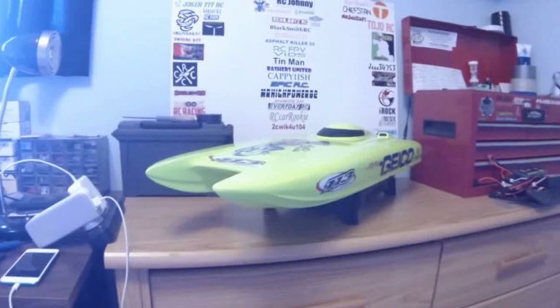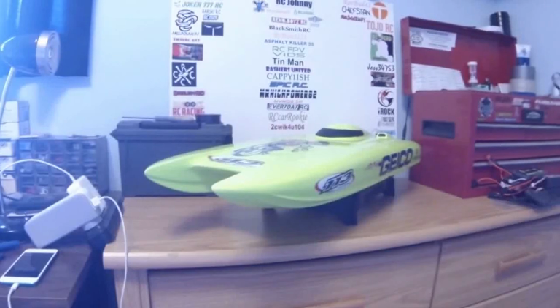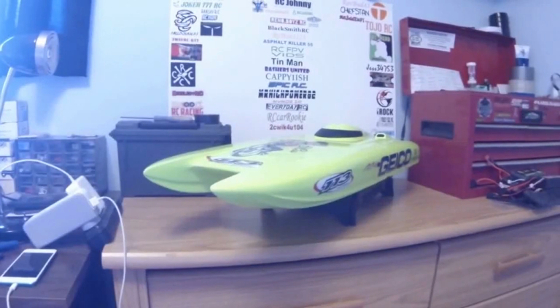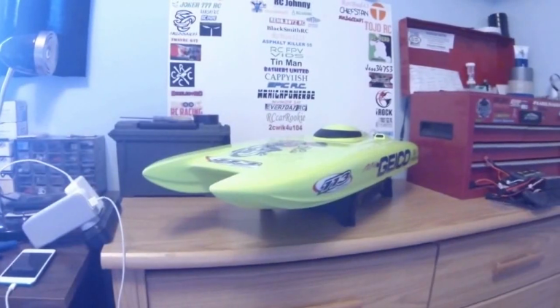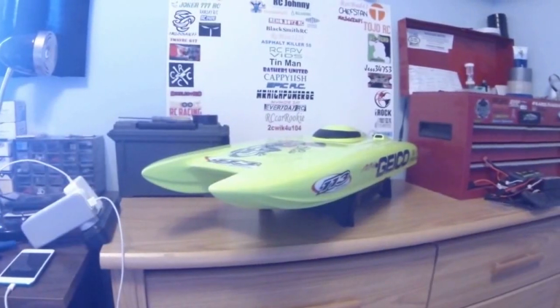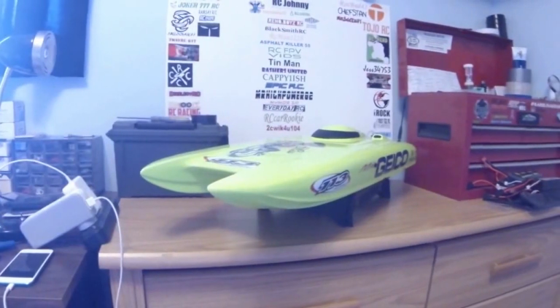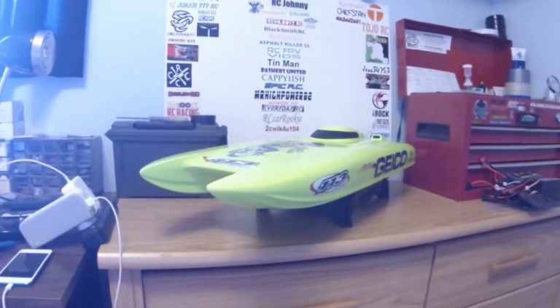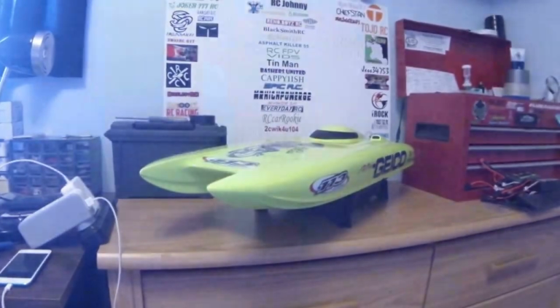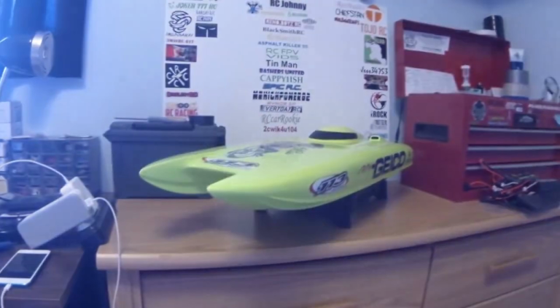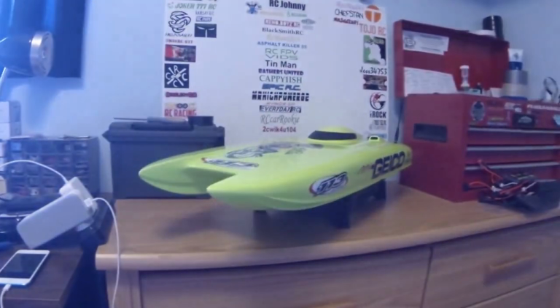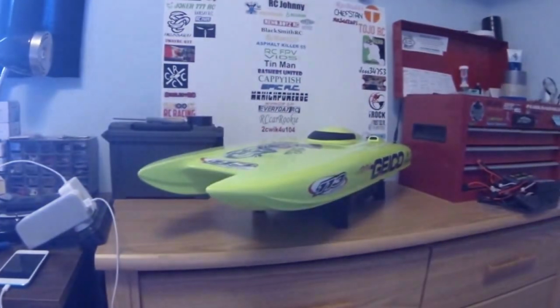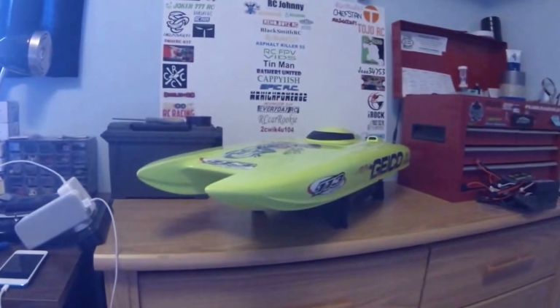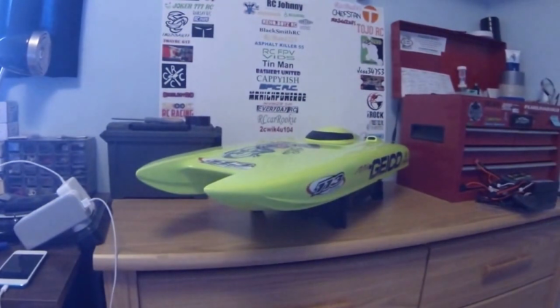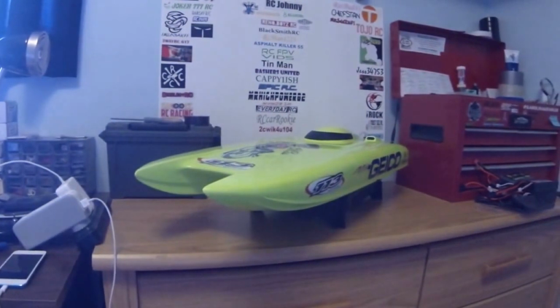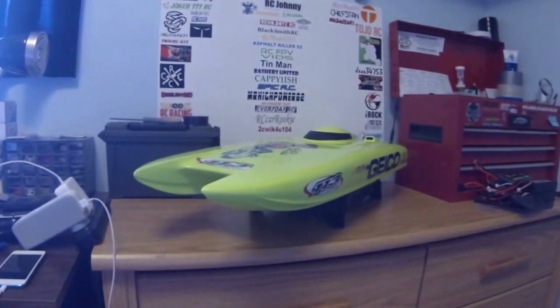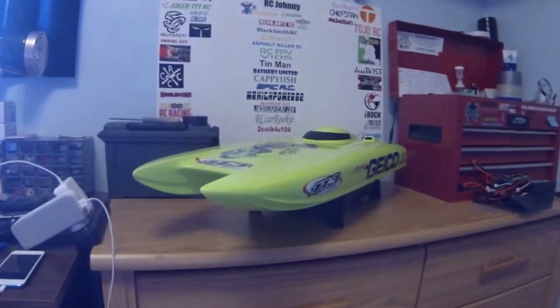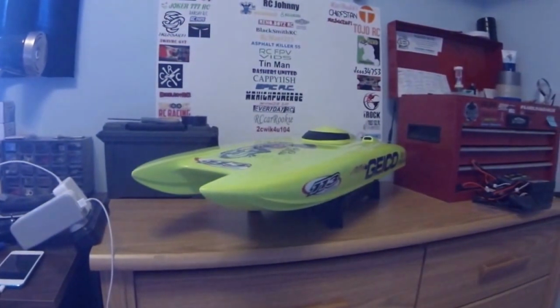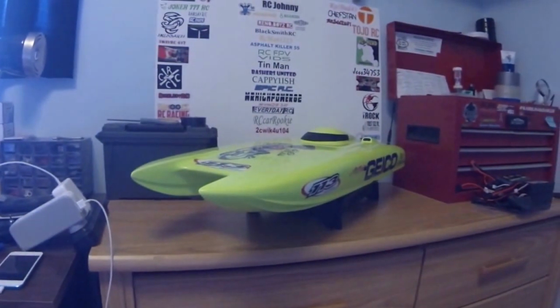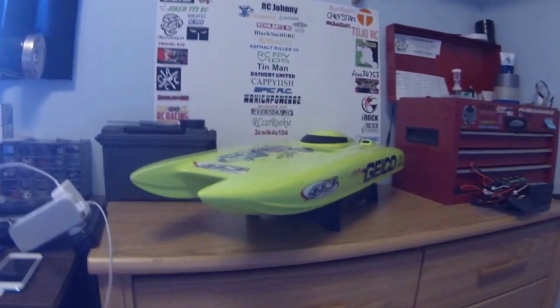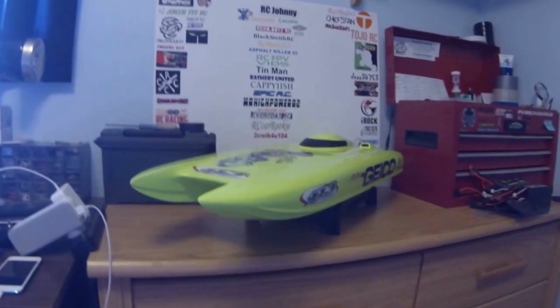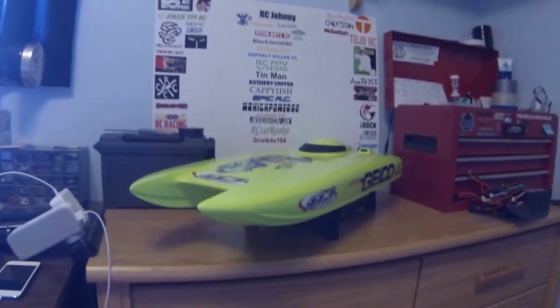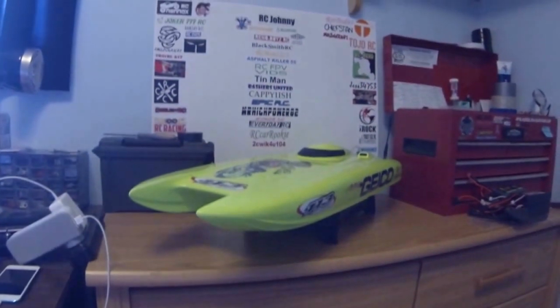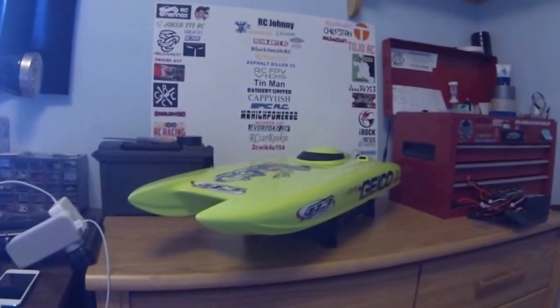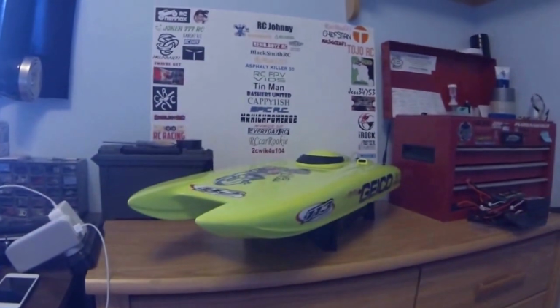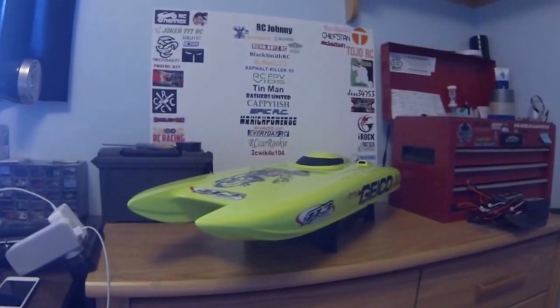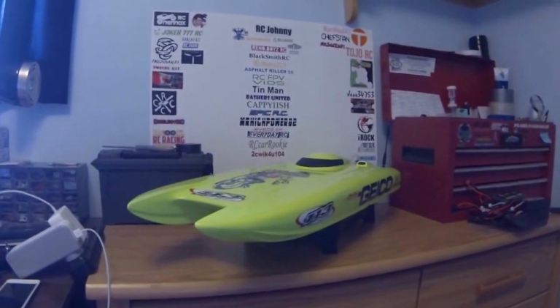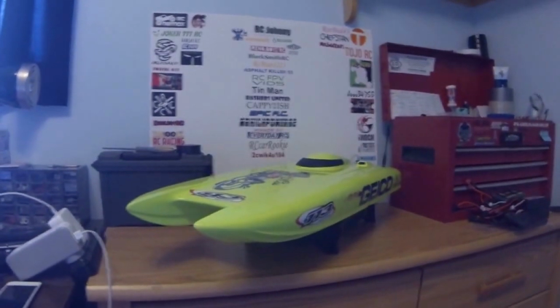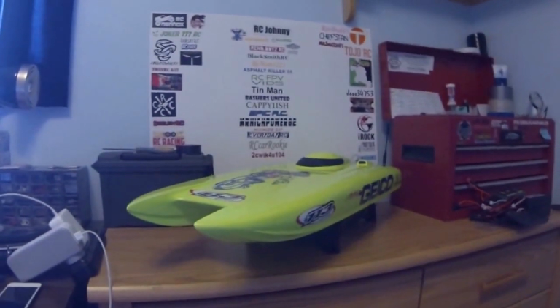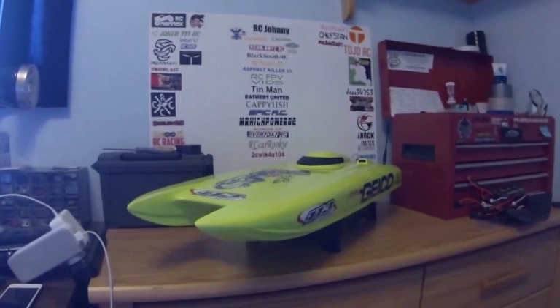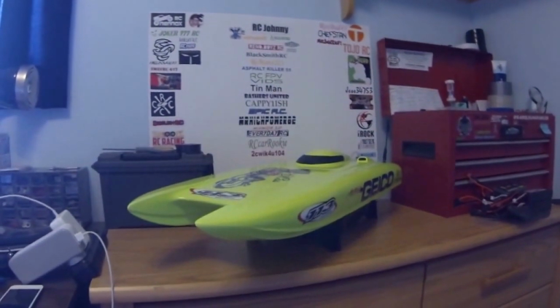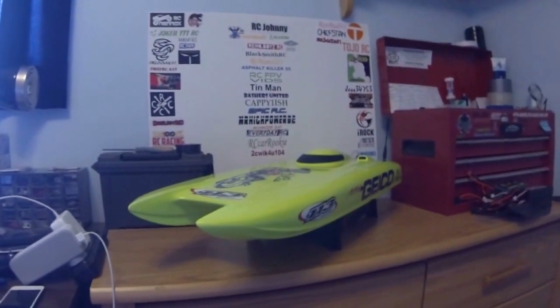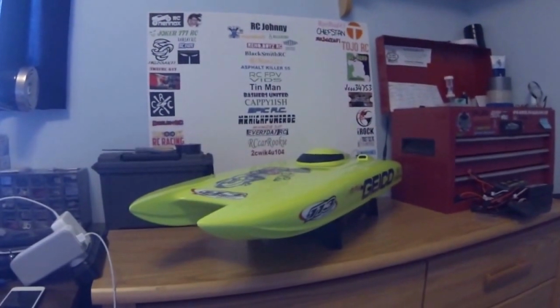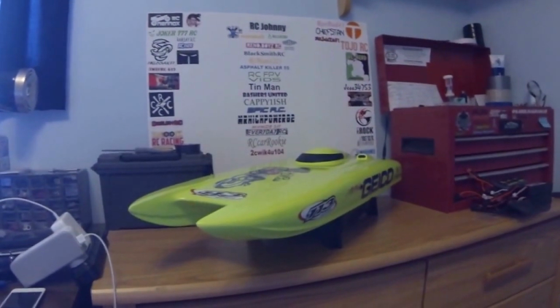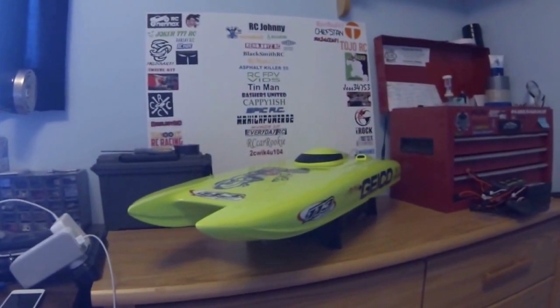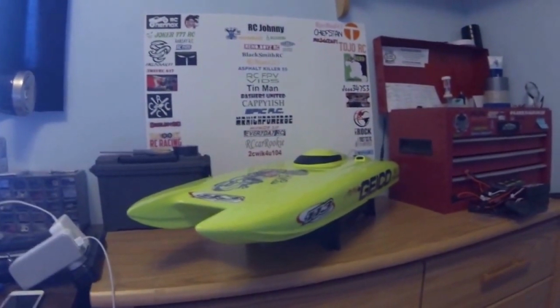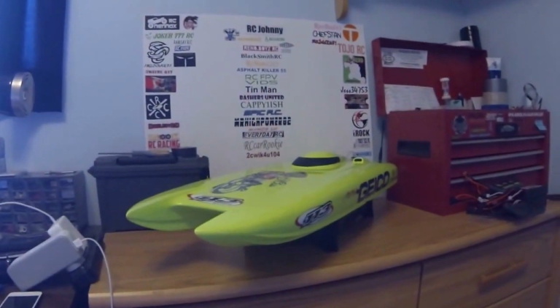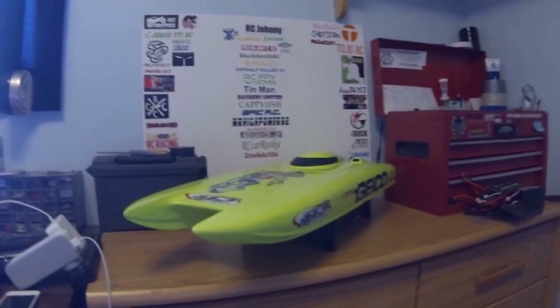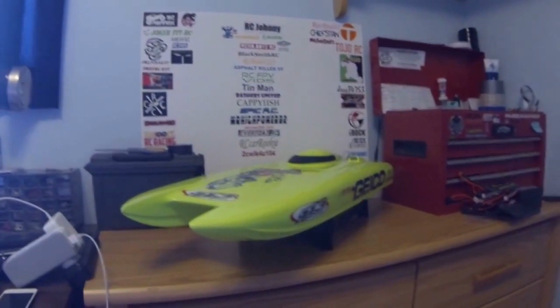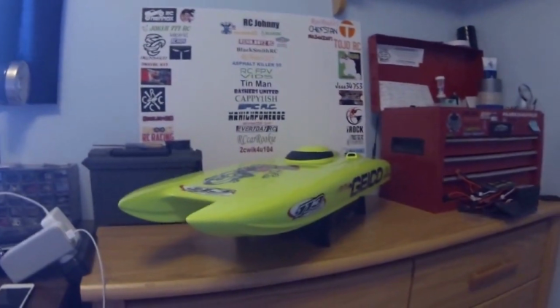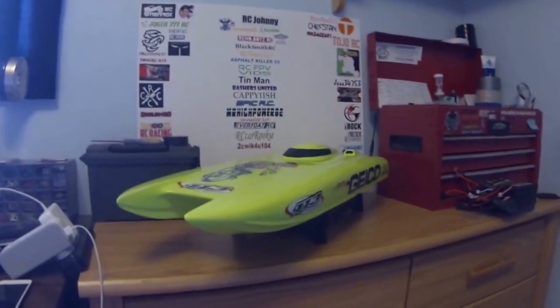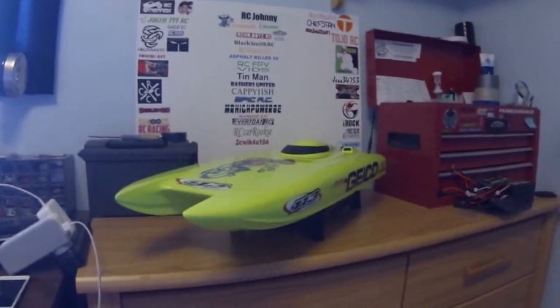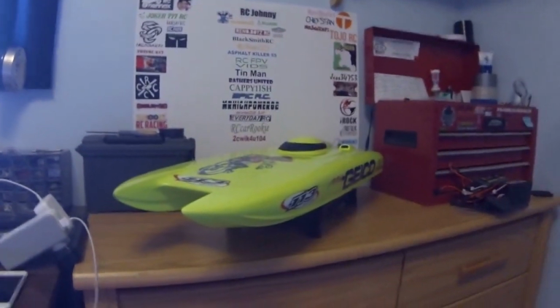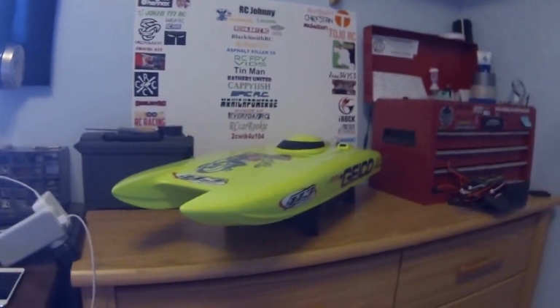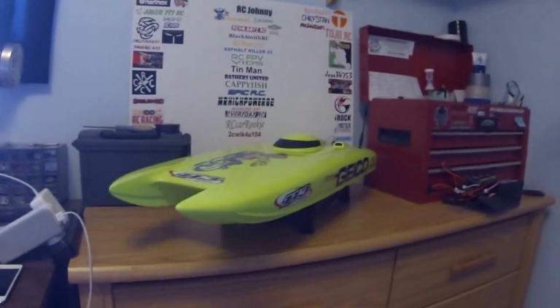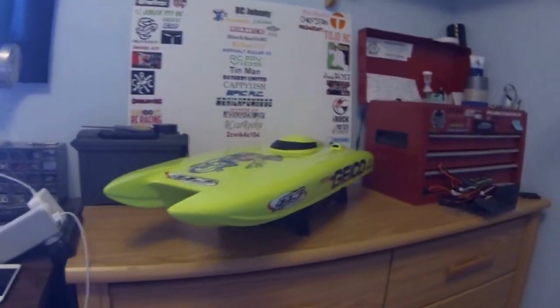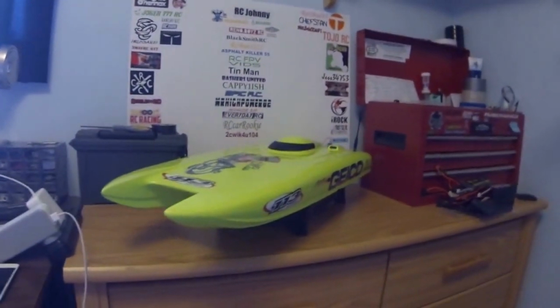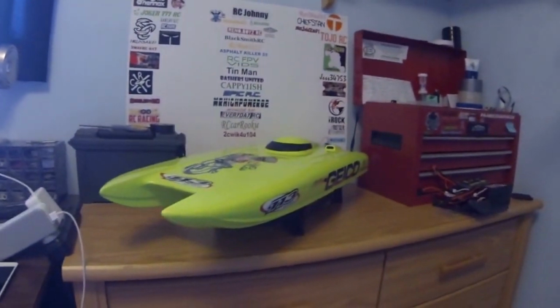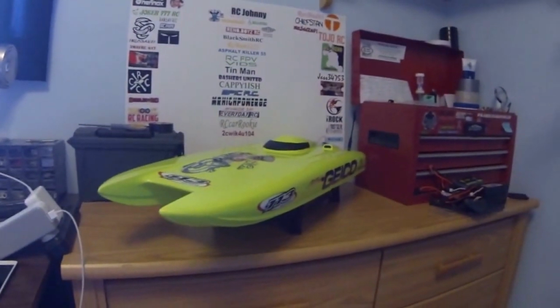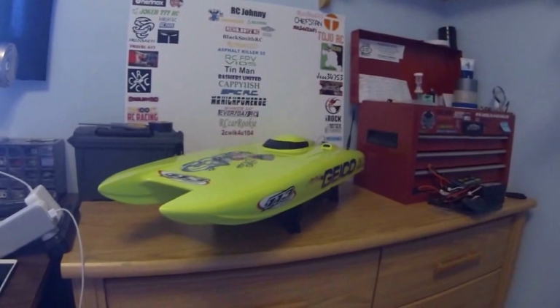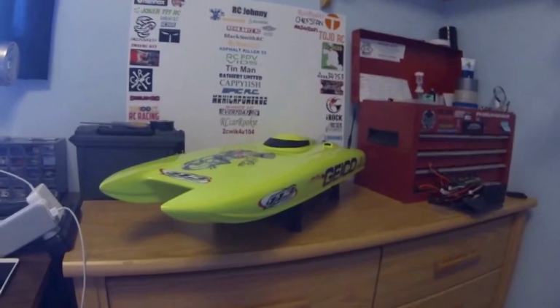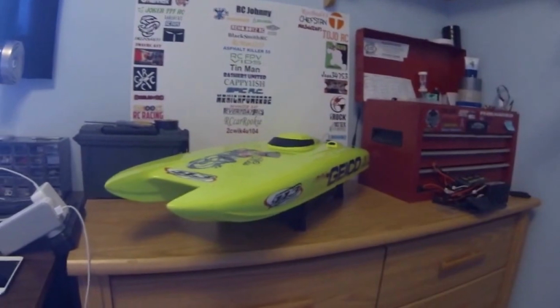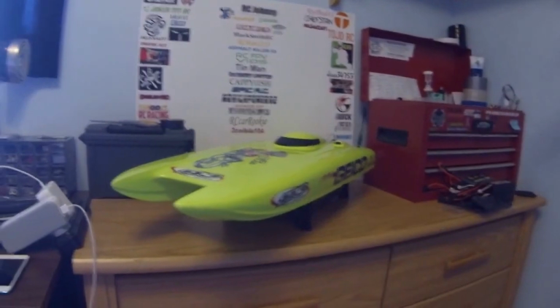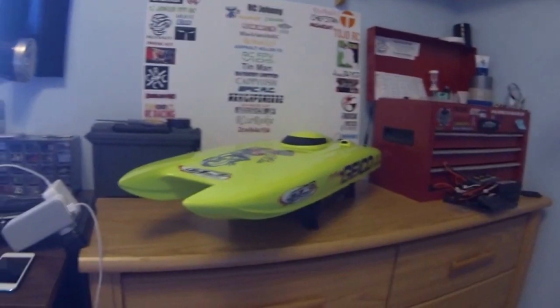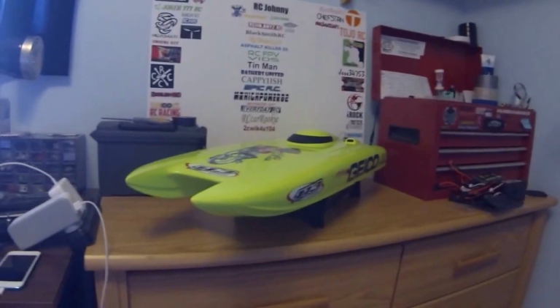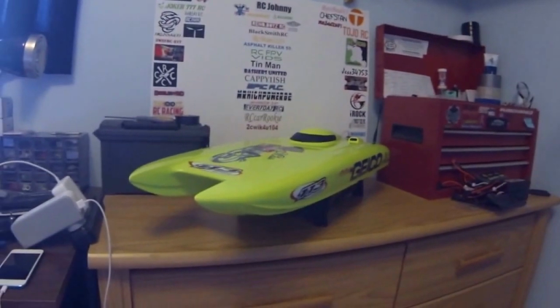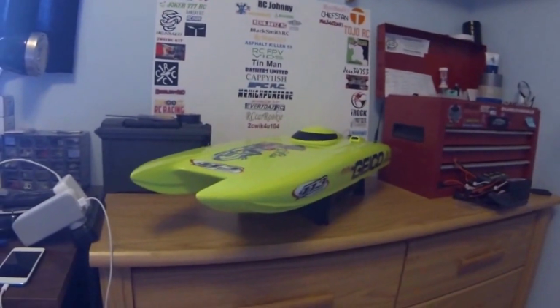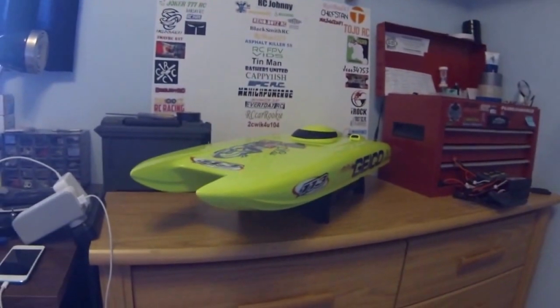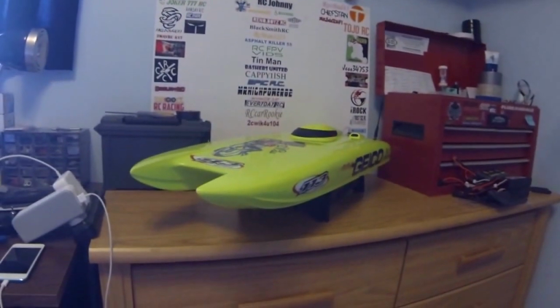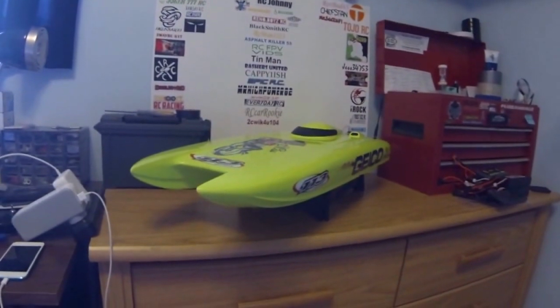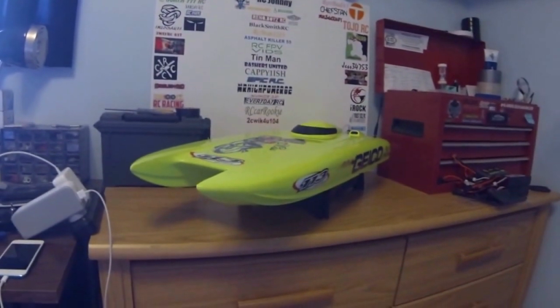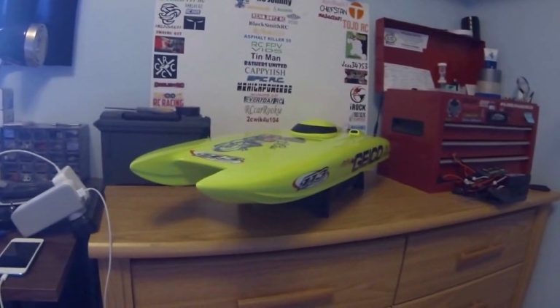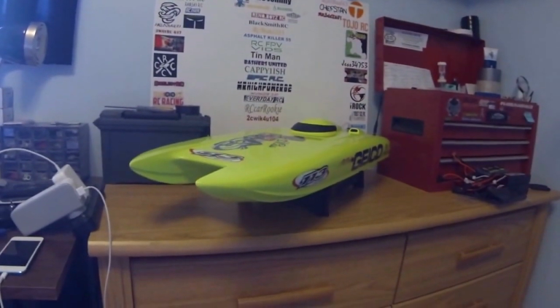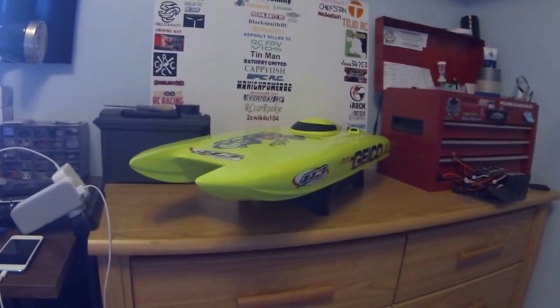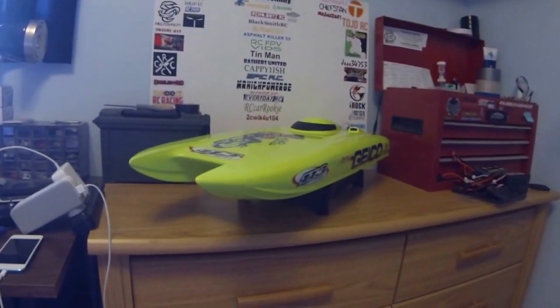Hey guys, what's up? RC Johnny here. As you can see, I got the Miss Geico V29 V3 right in front of me here.